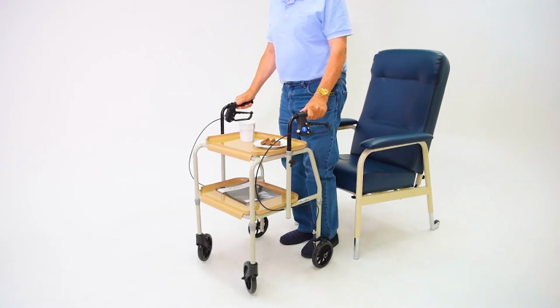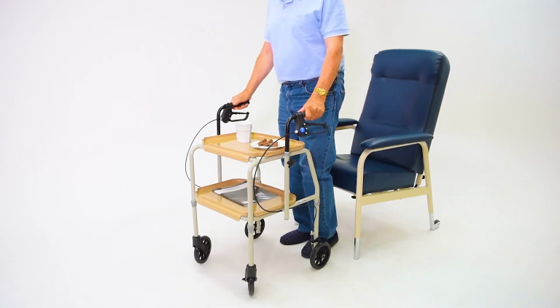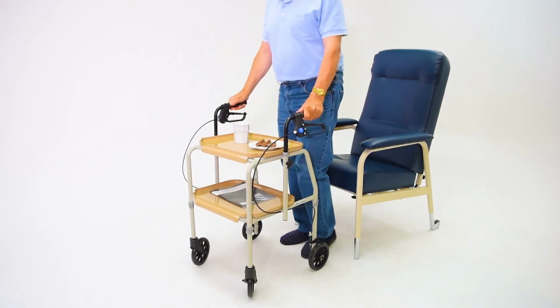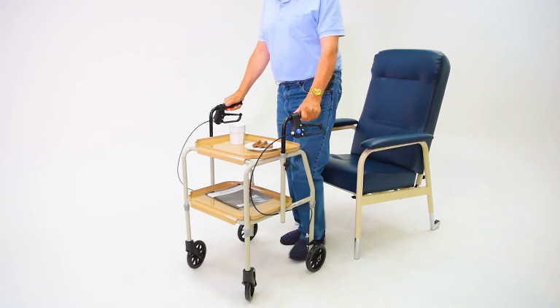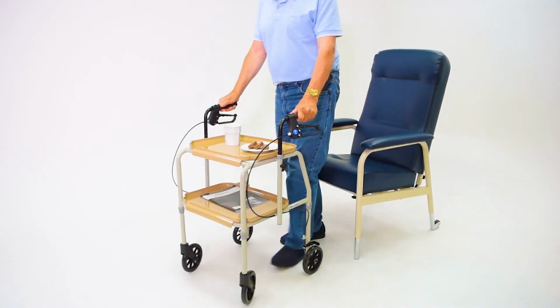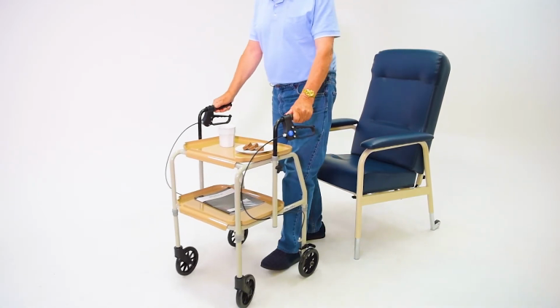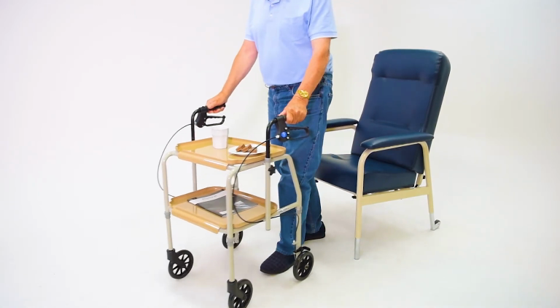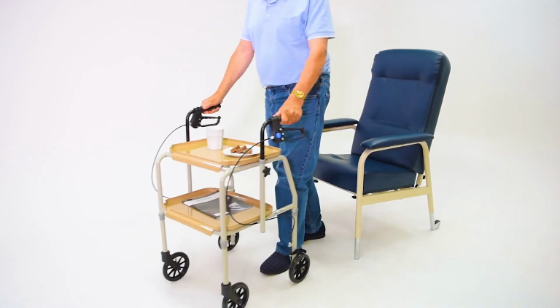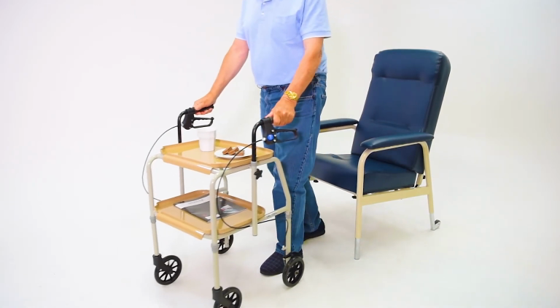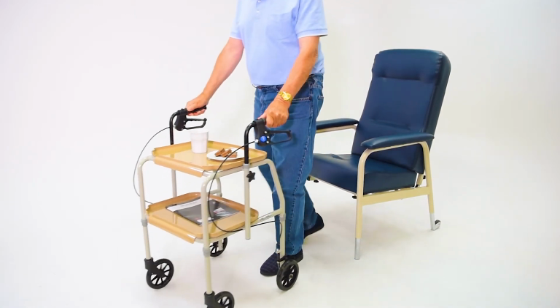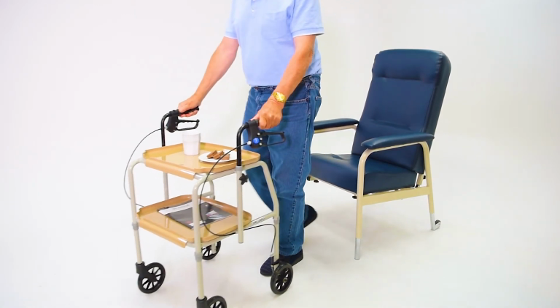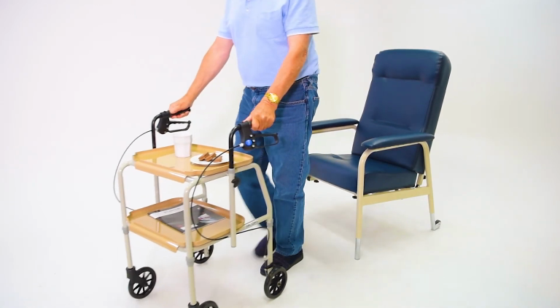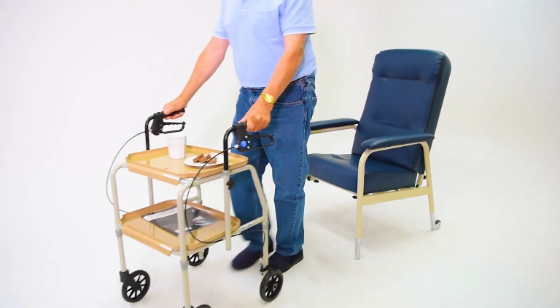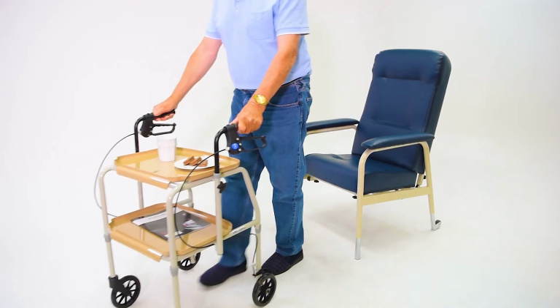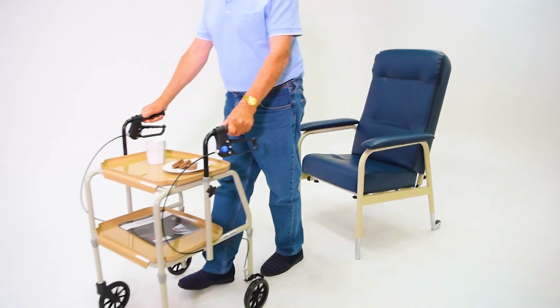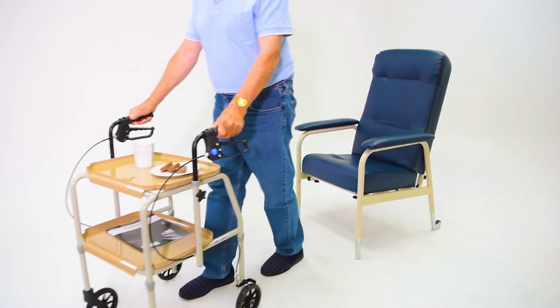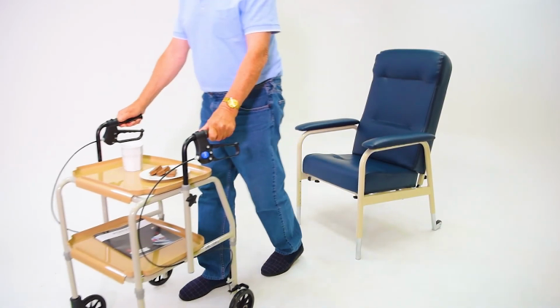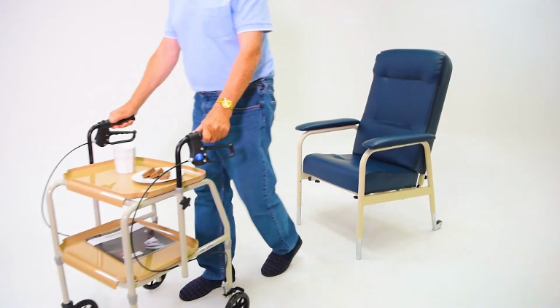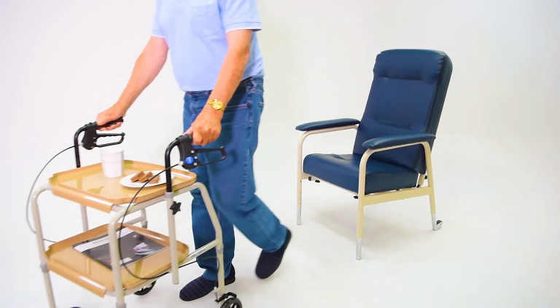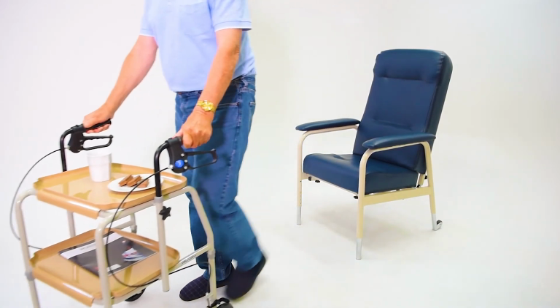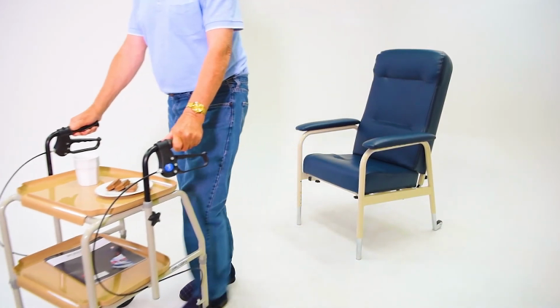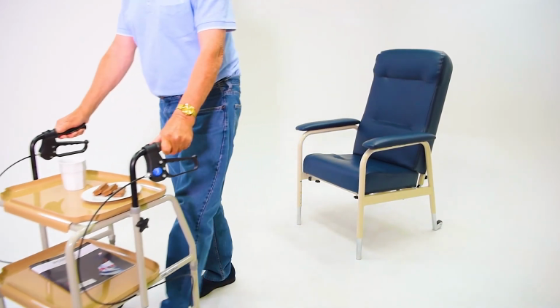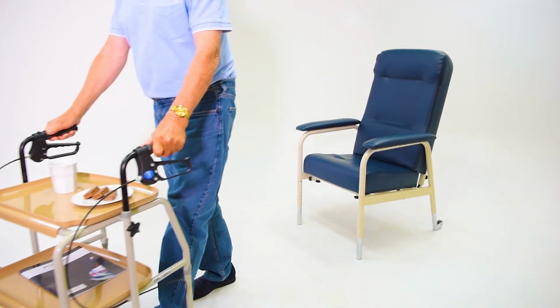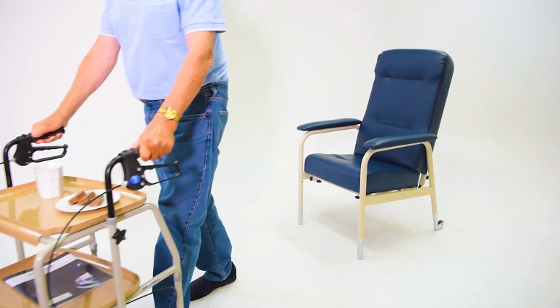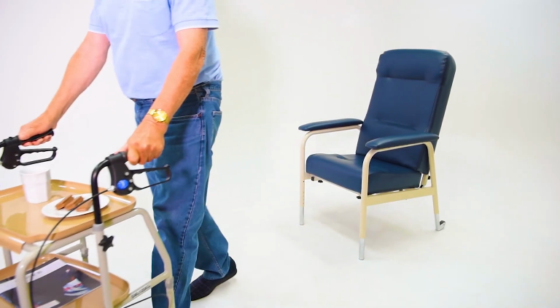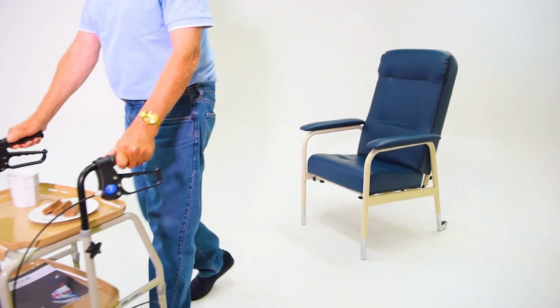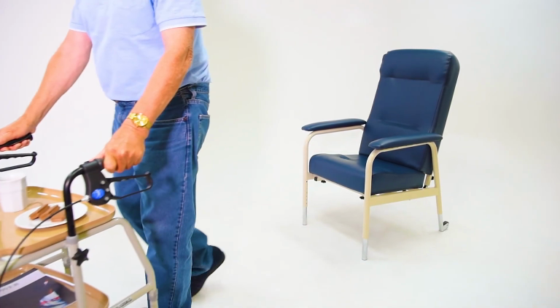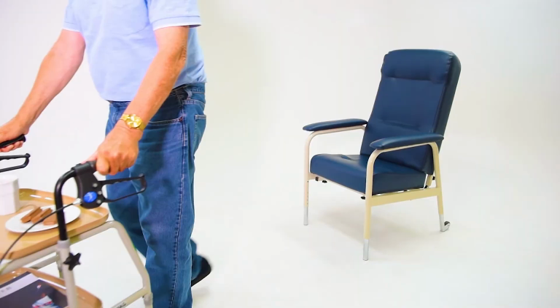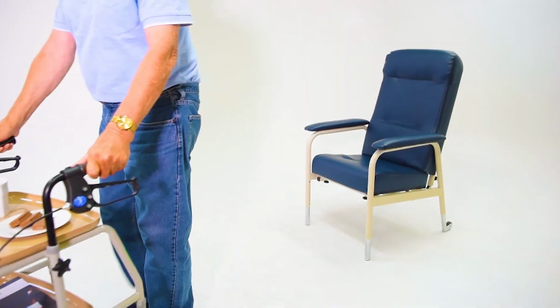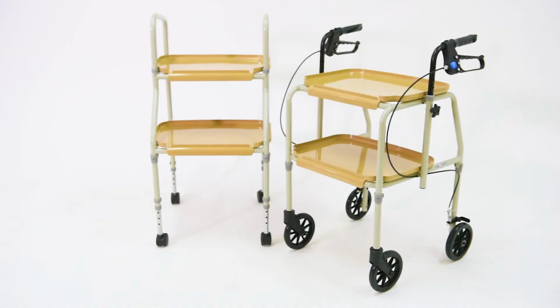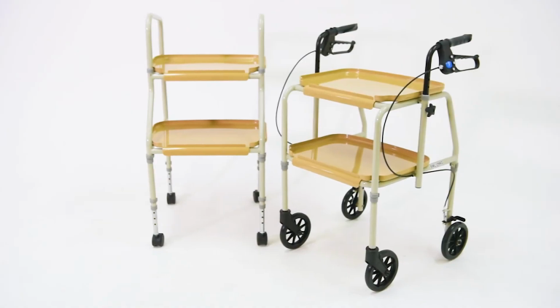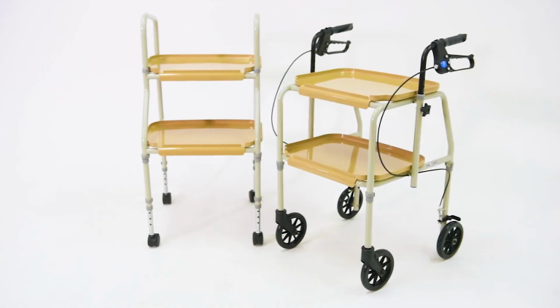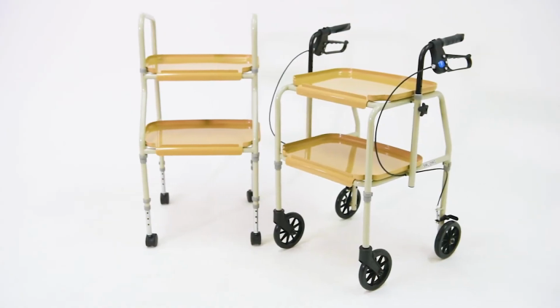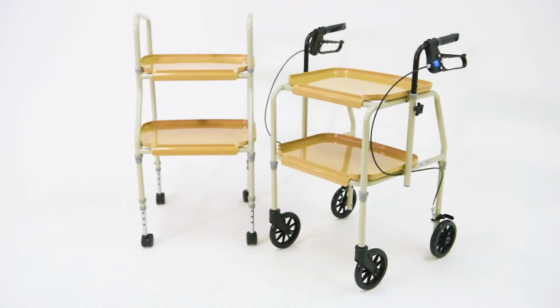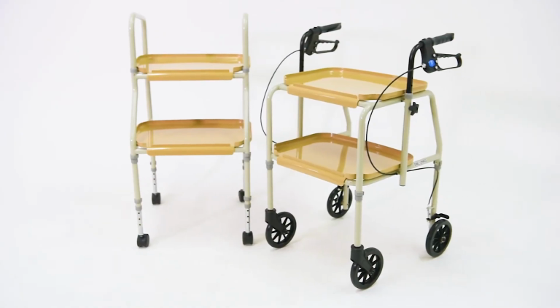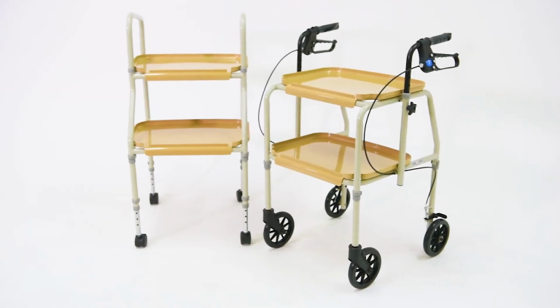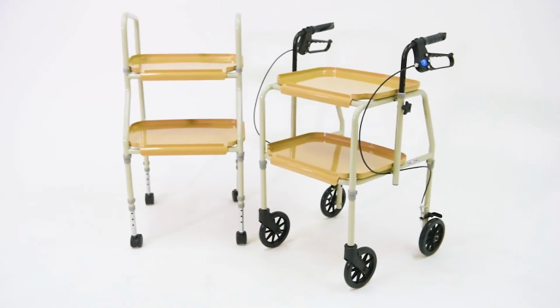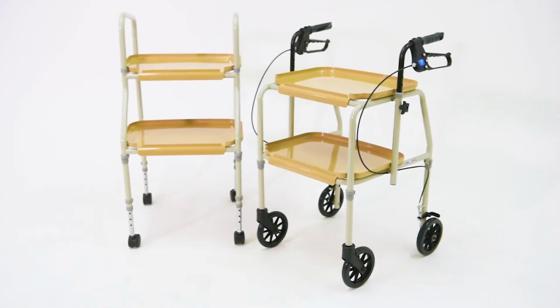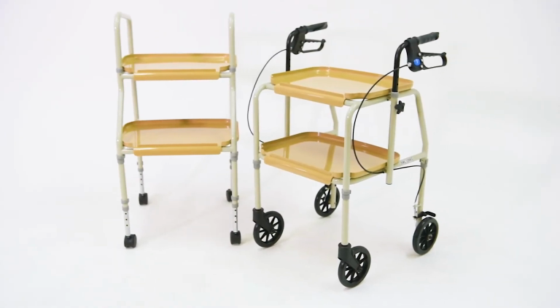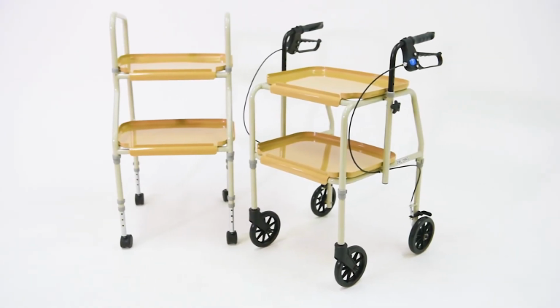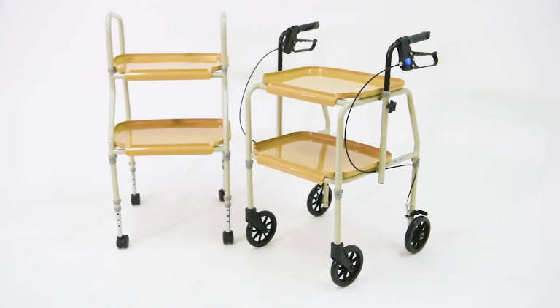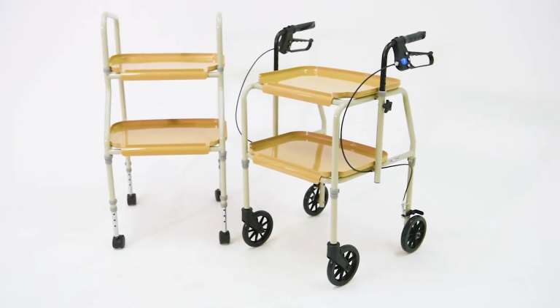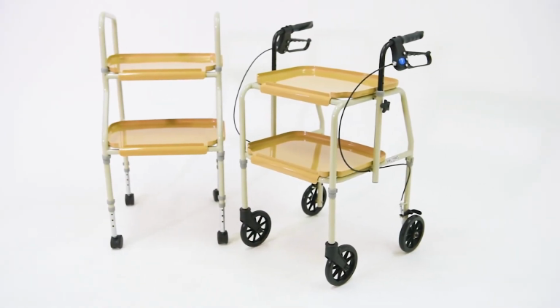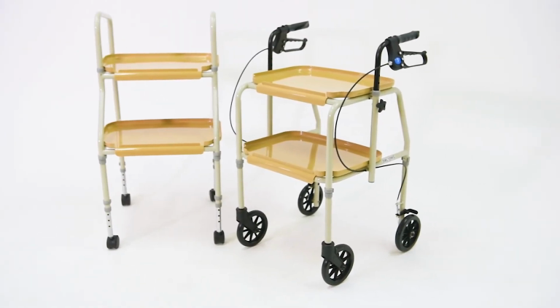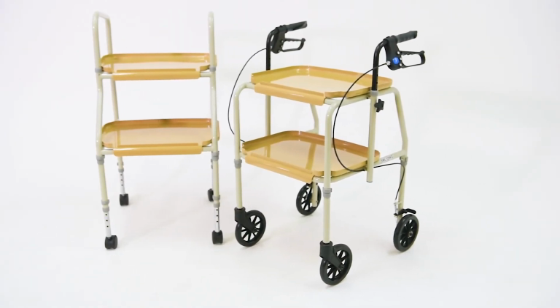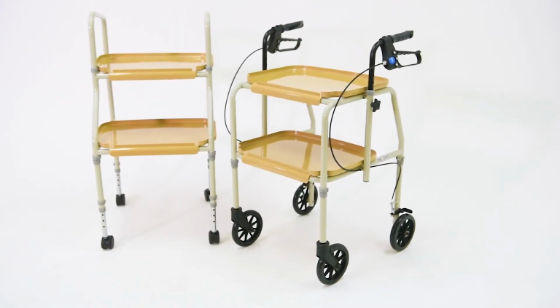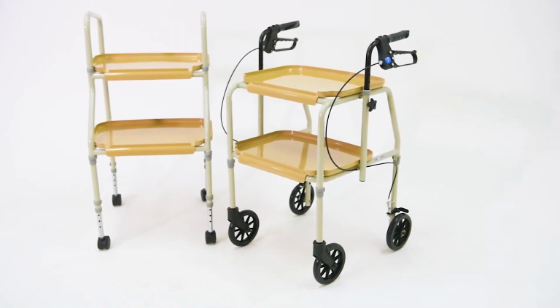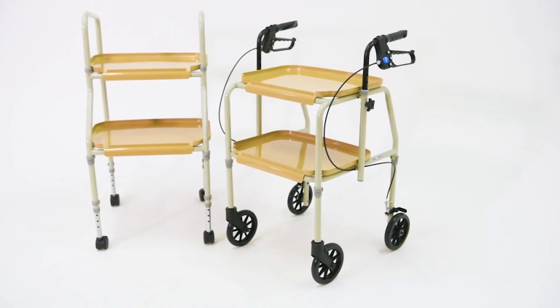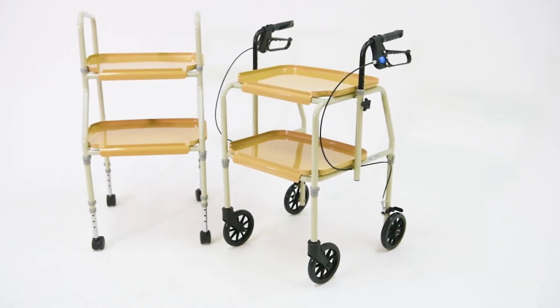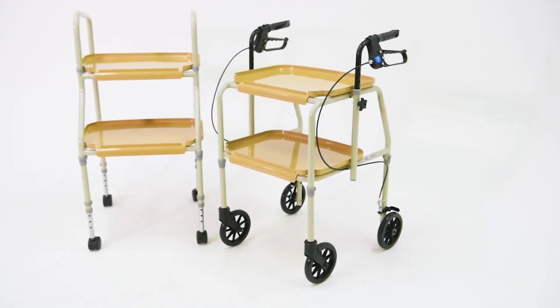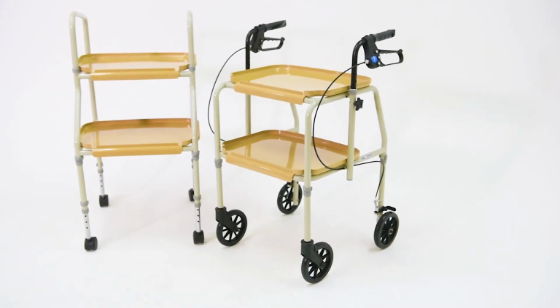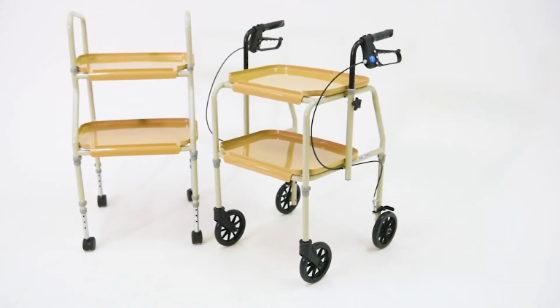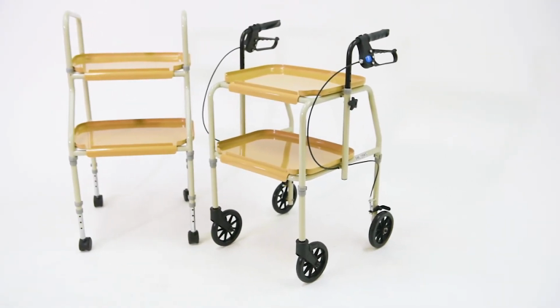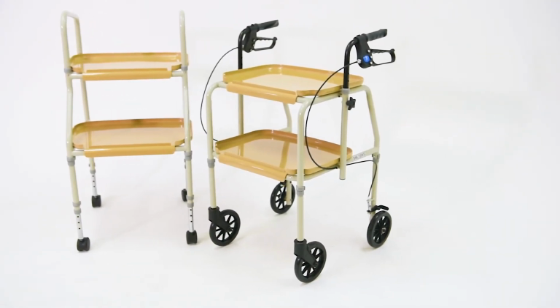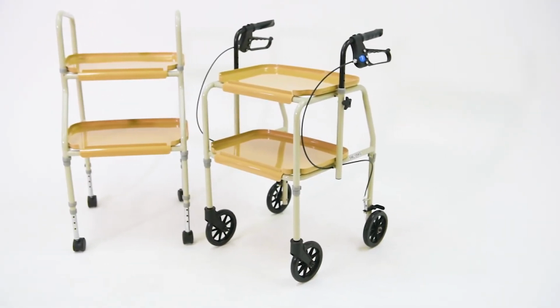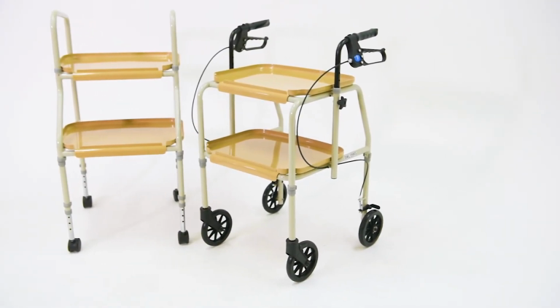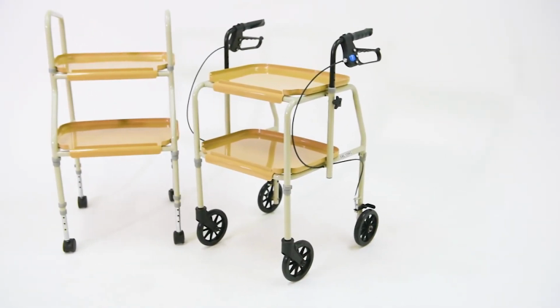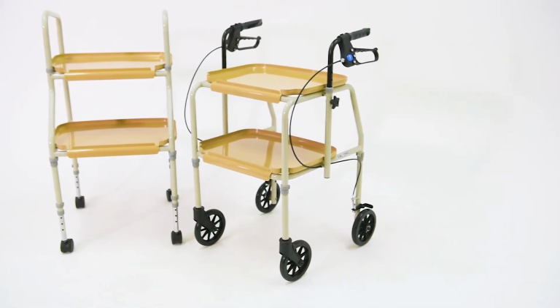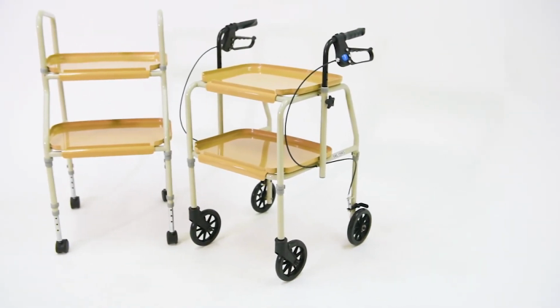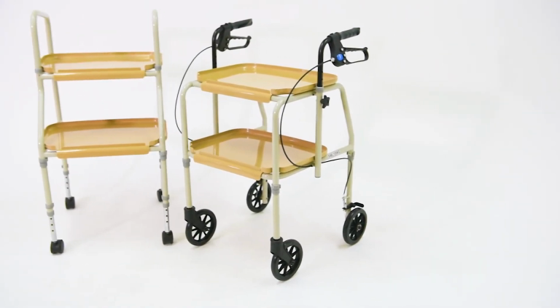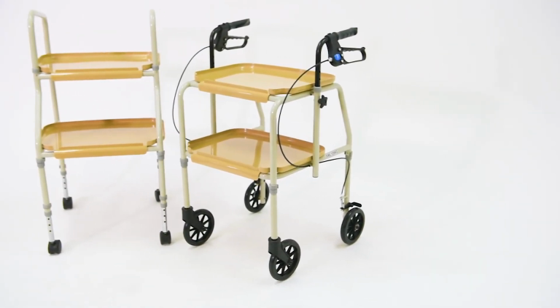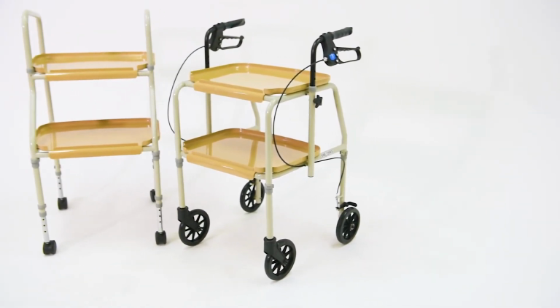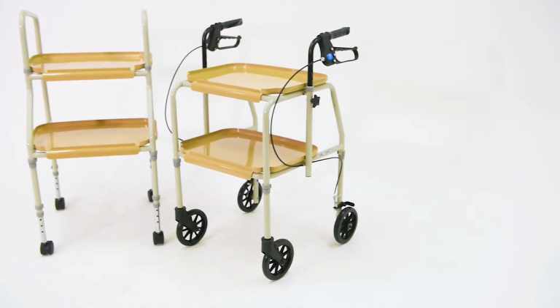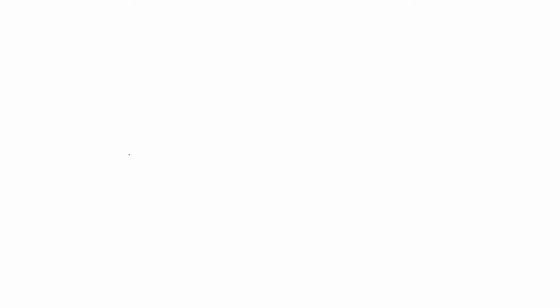For convenience in the home, the Aspire Meal Trolley and Meal Tray Walker offer the perfect solution.